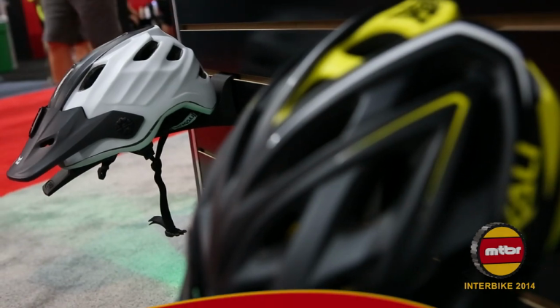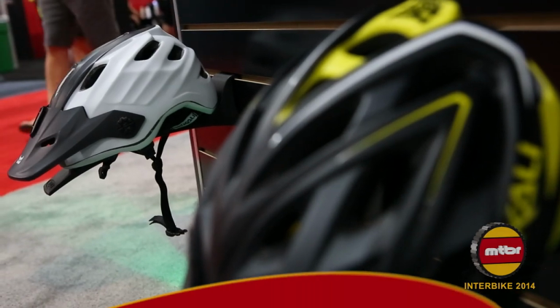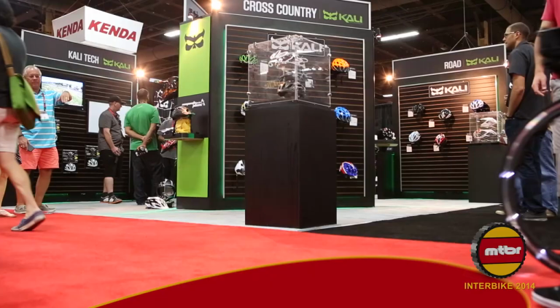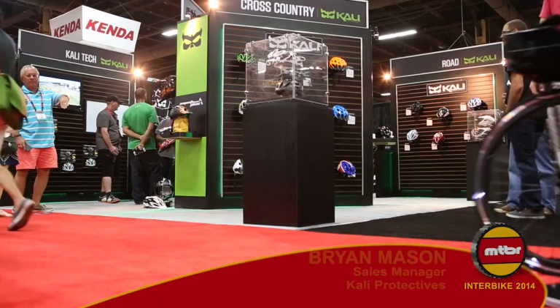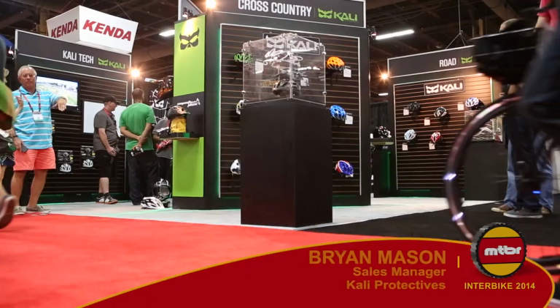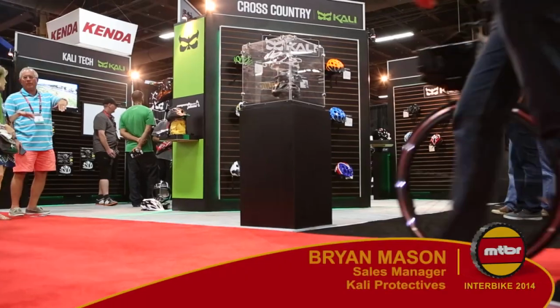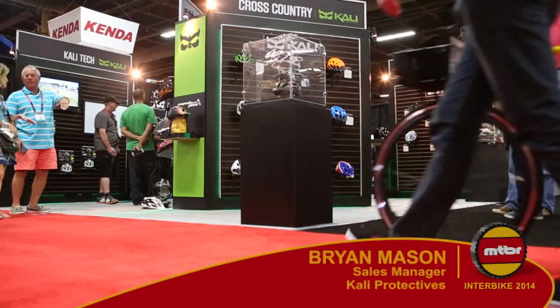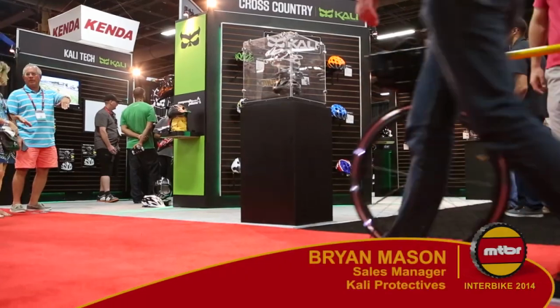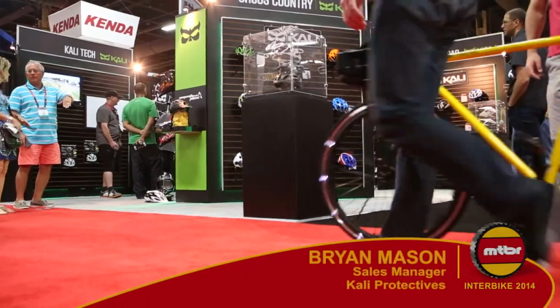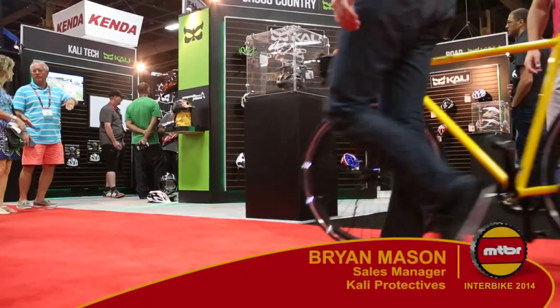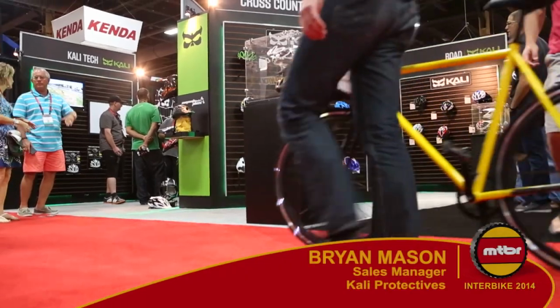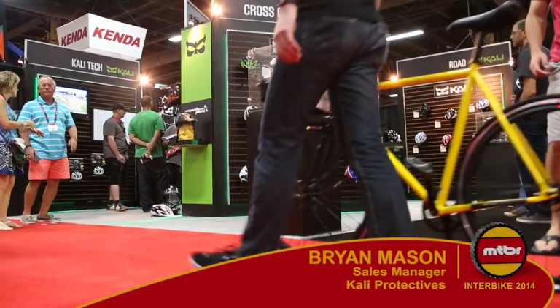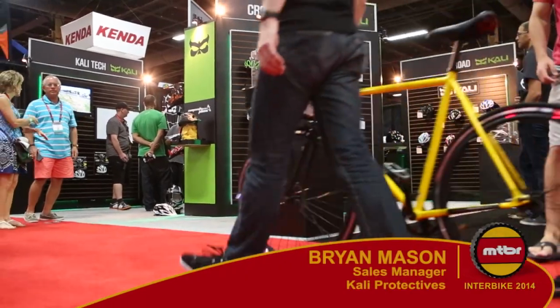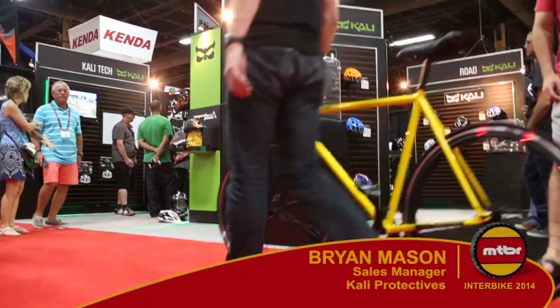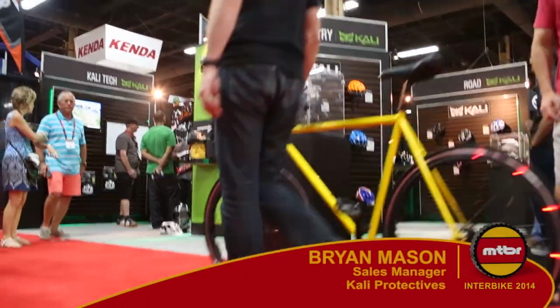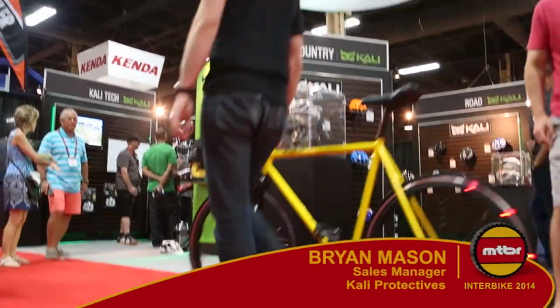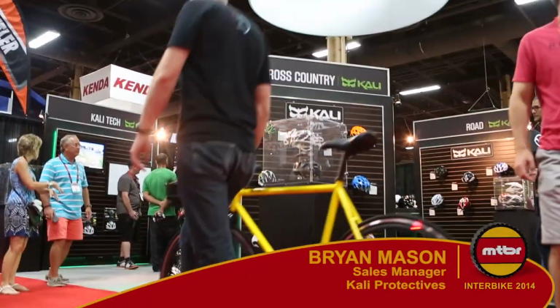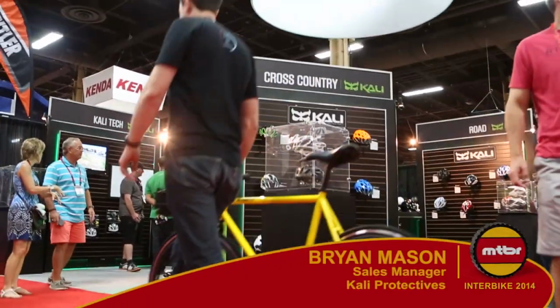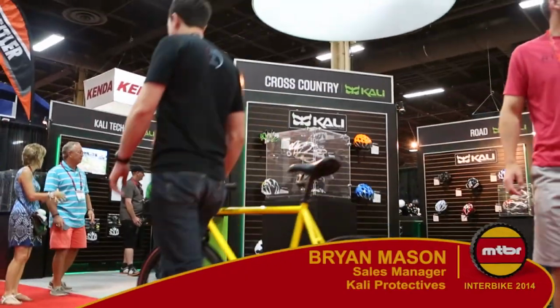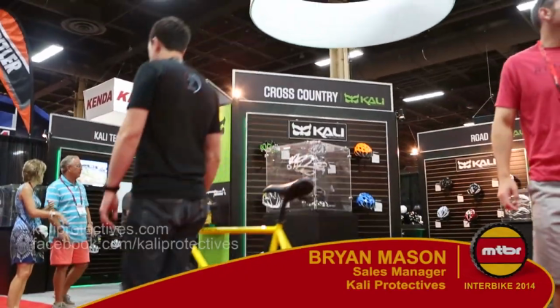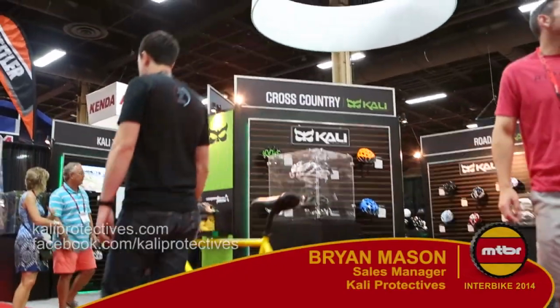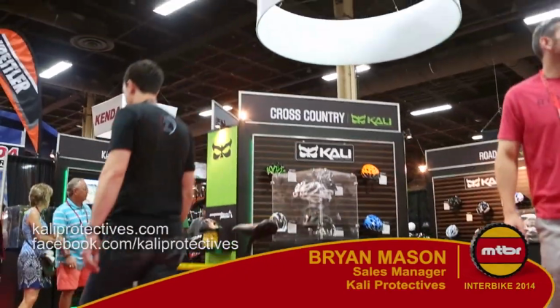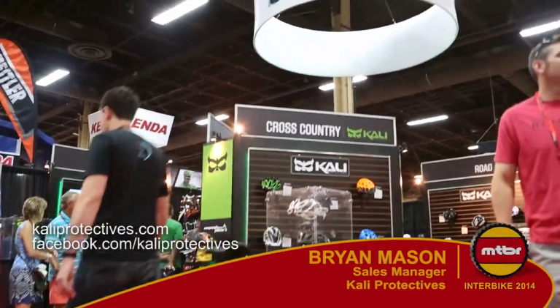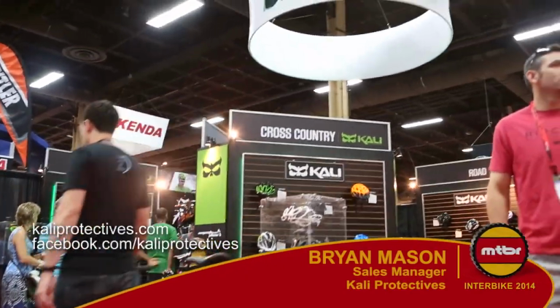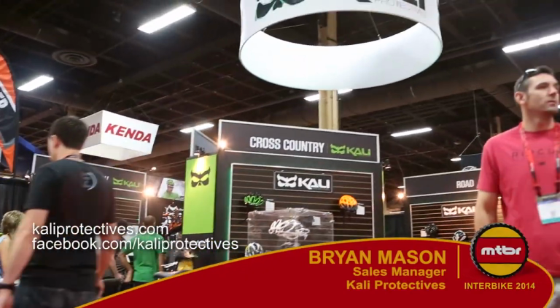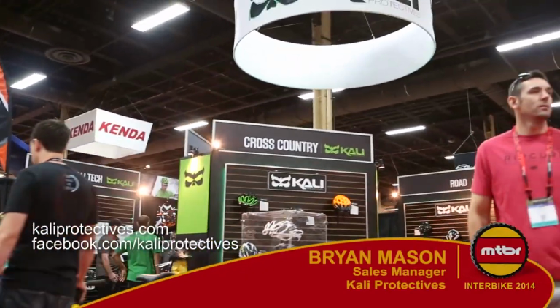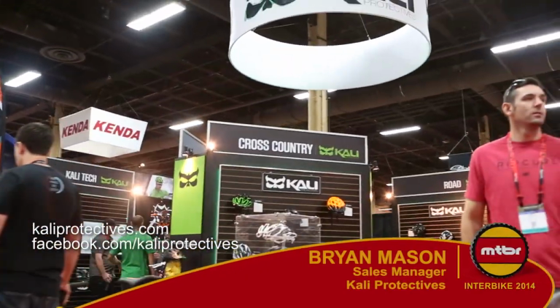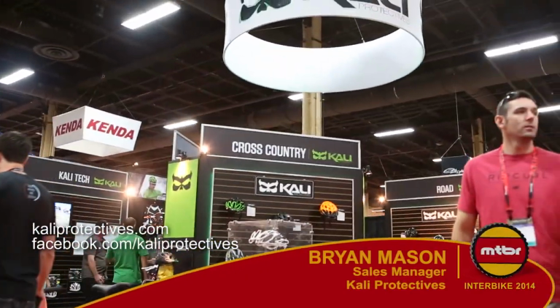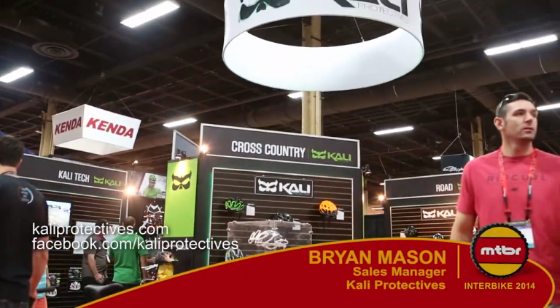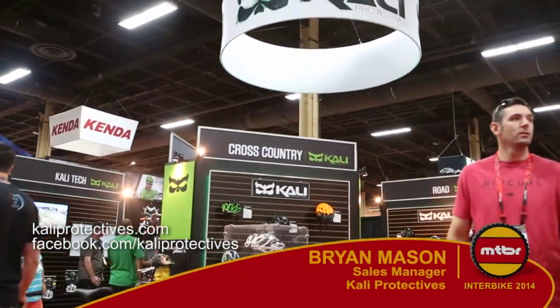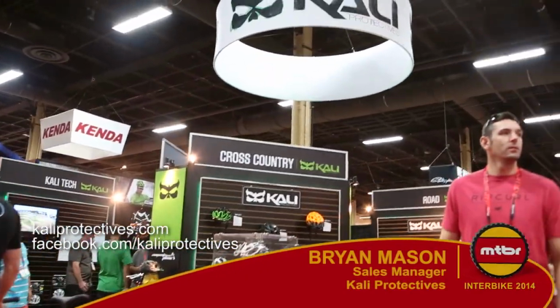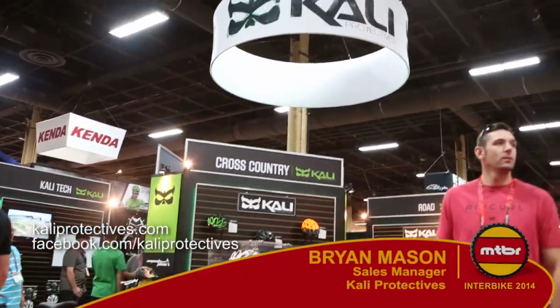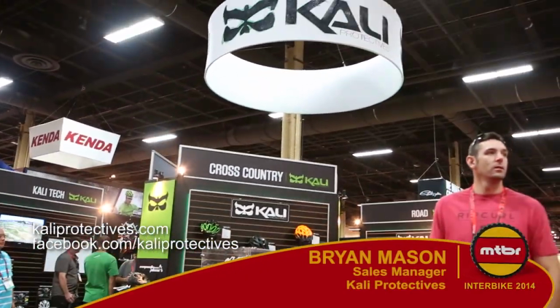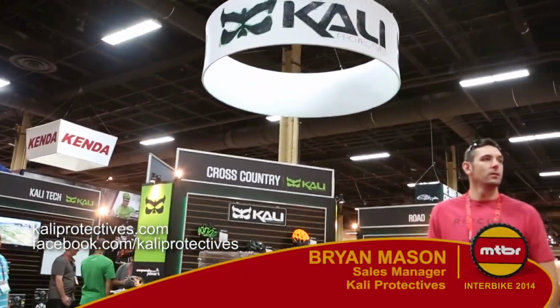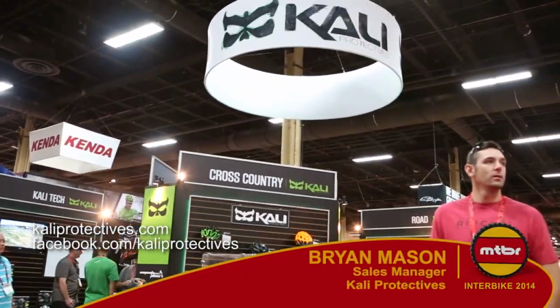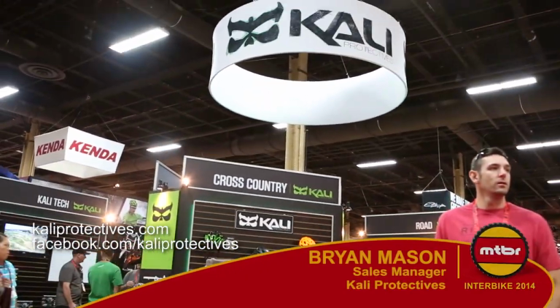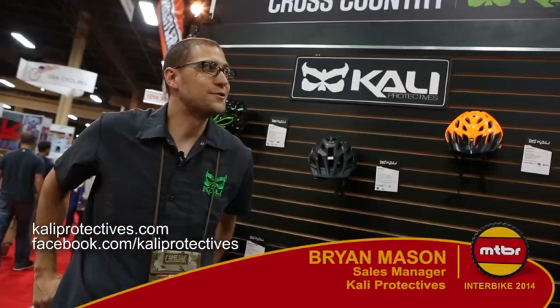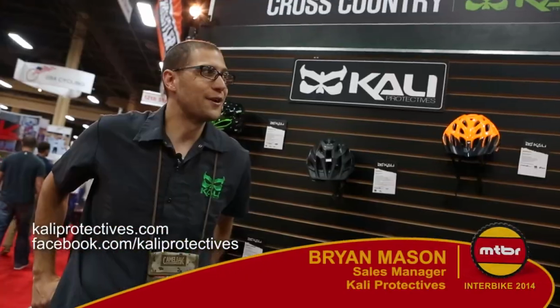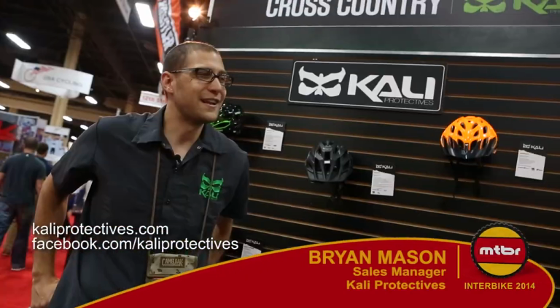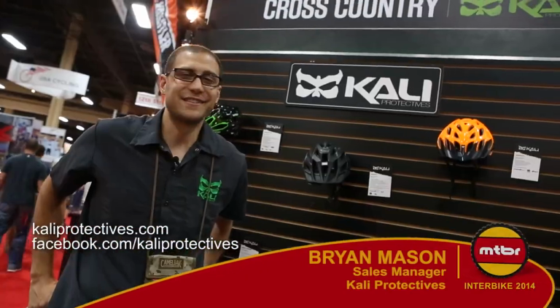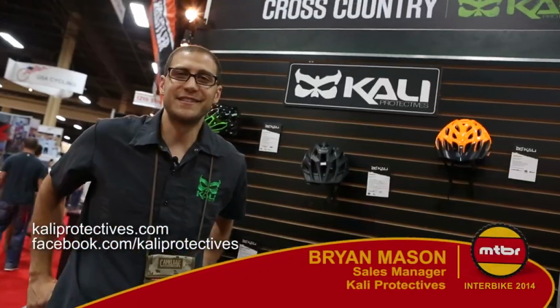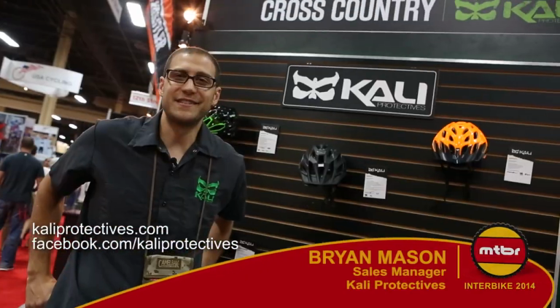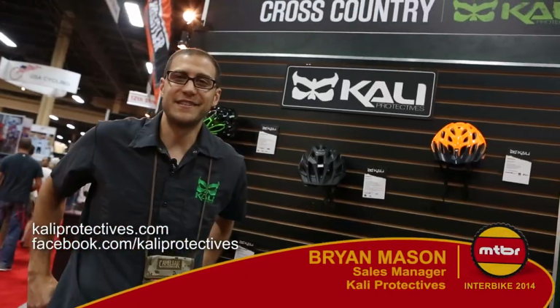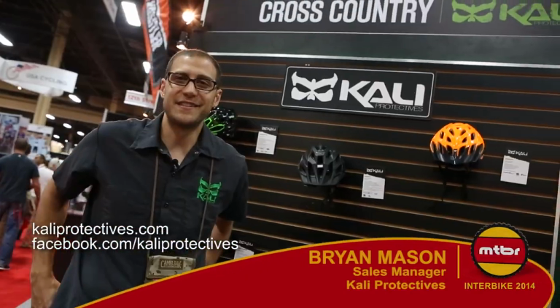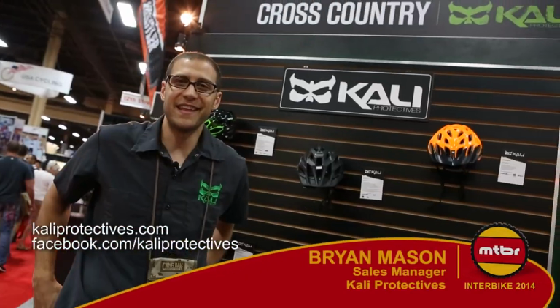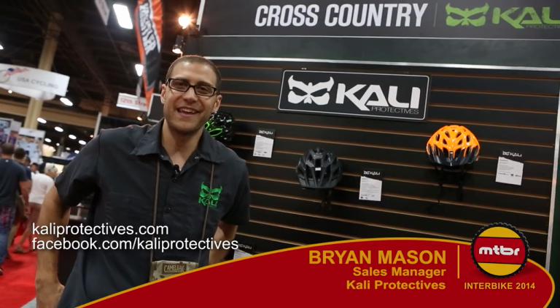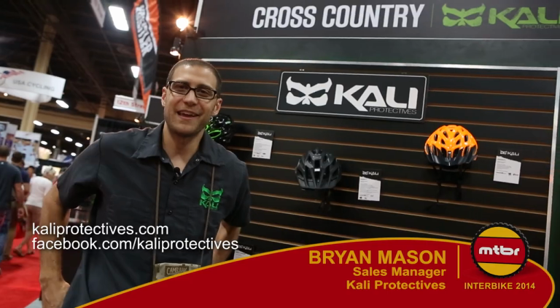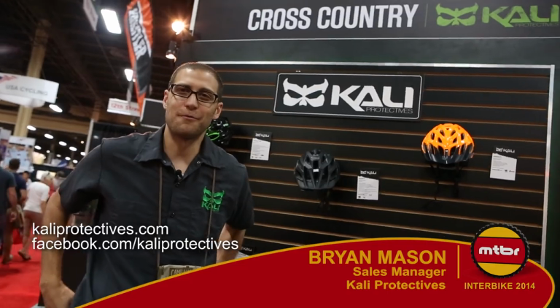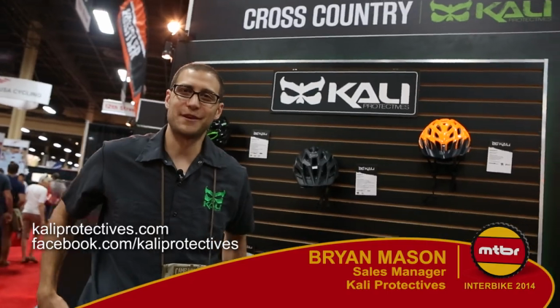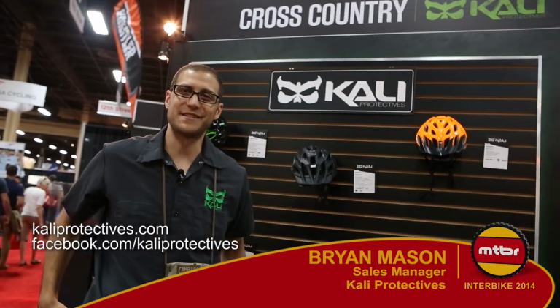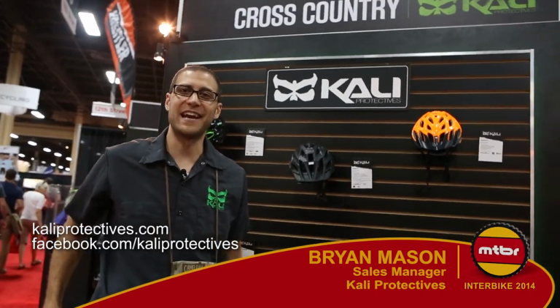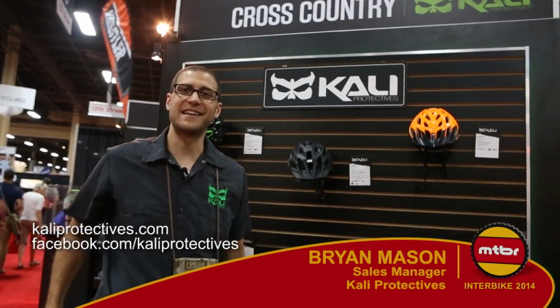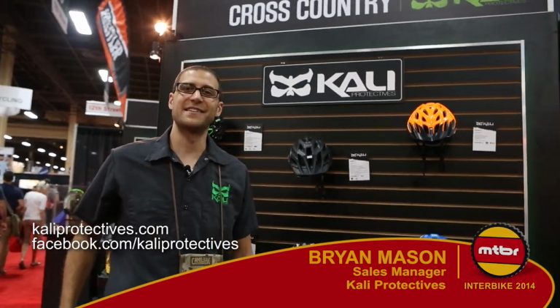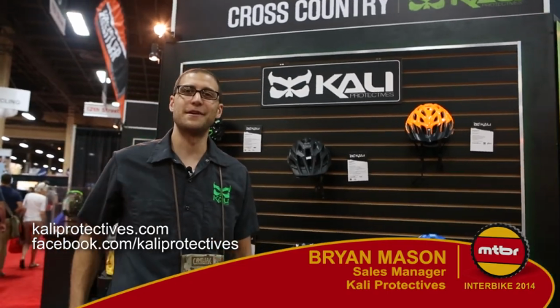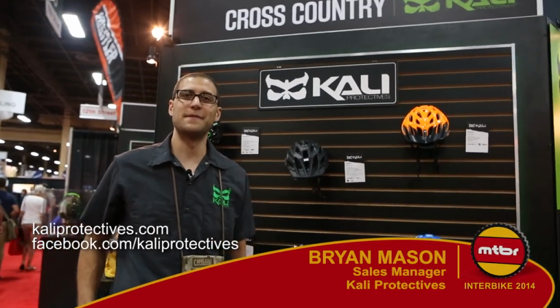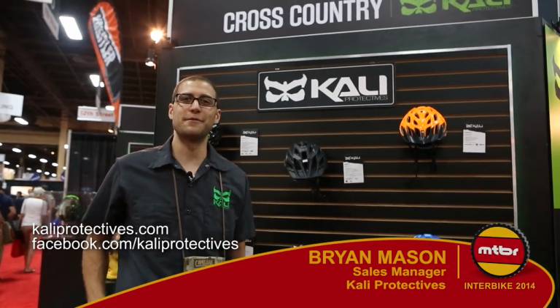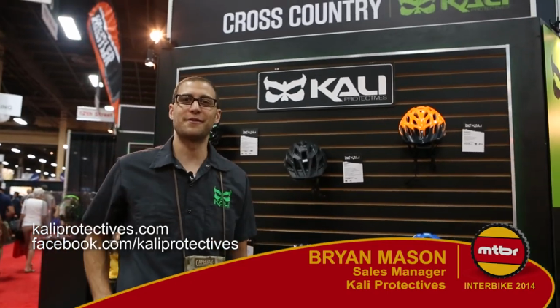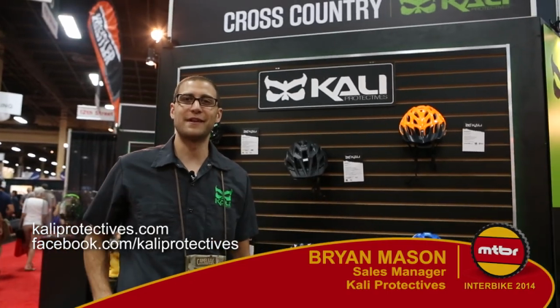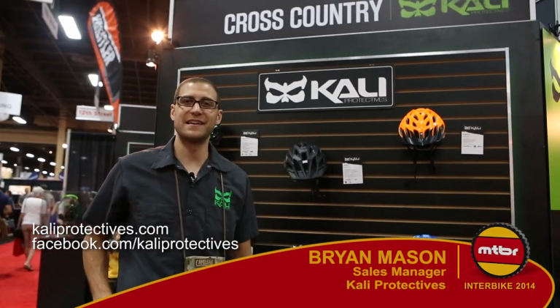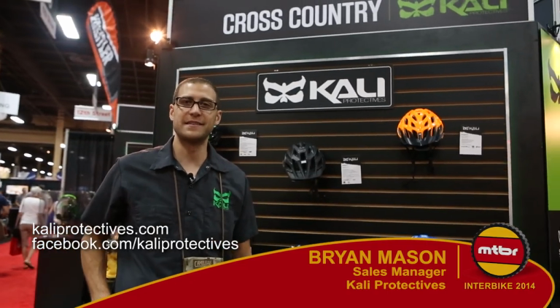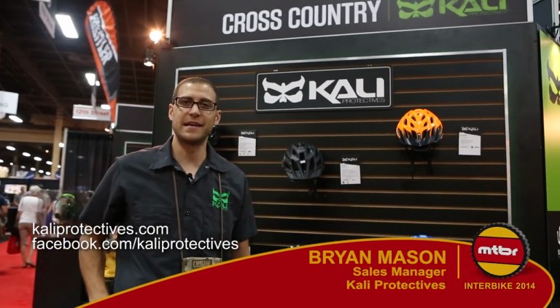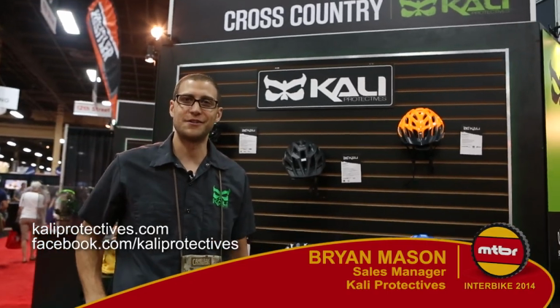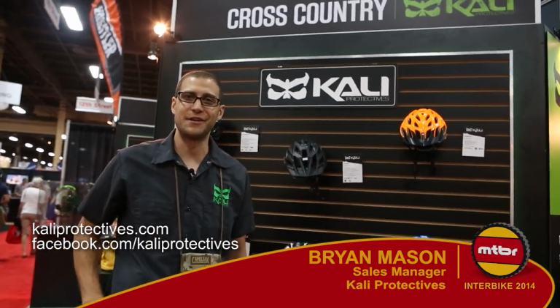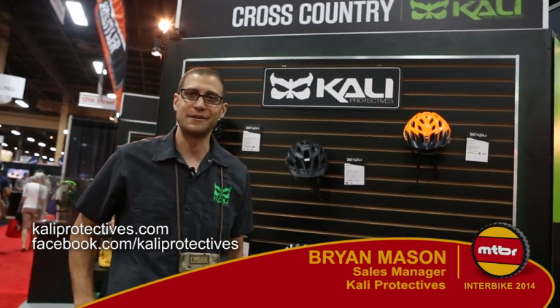That's it for us here at Interbike 2014. We're excited you guys stopped by to join us in Sin City and we're excited to meet with you guys next year.